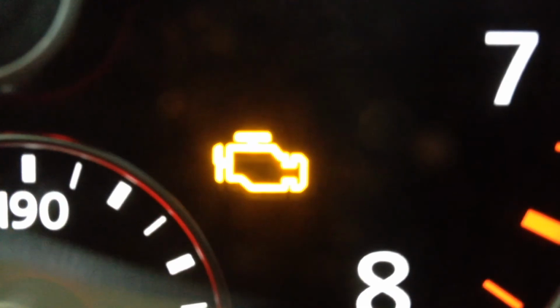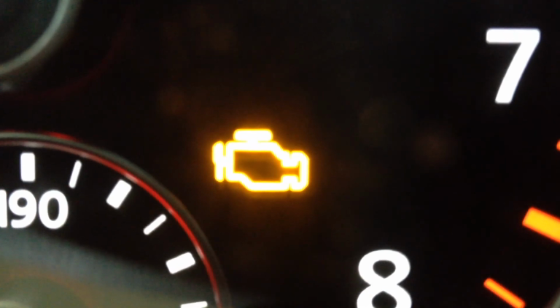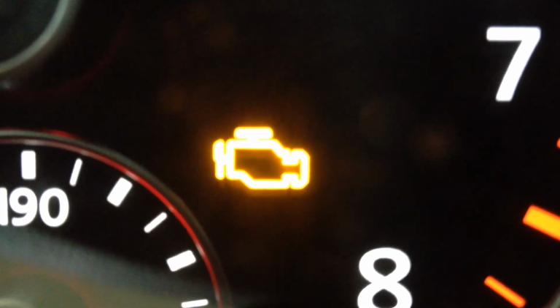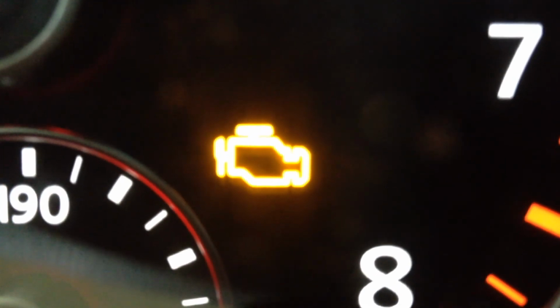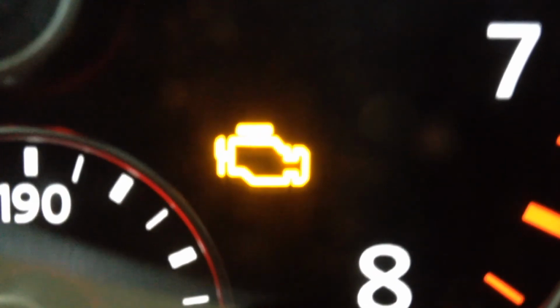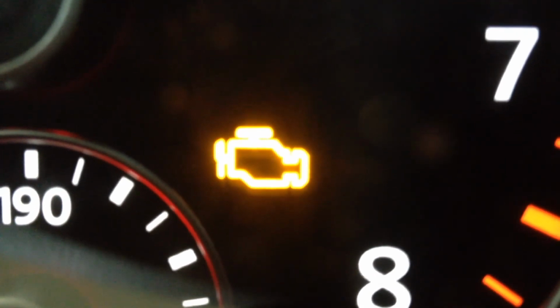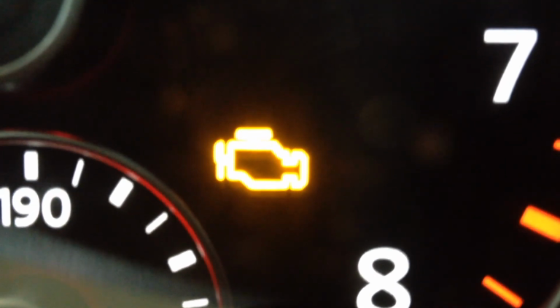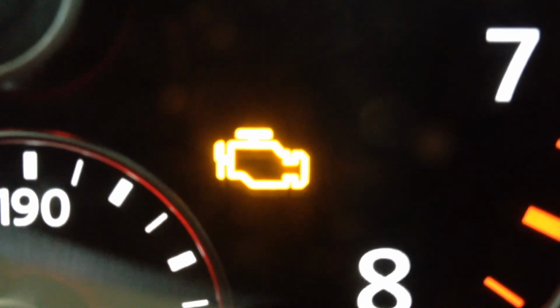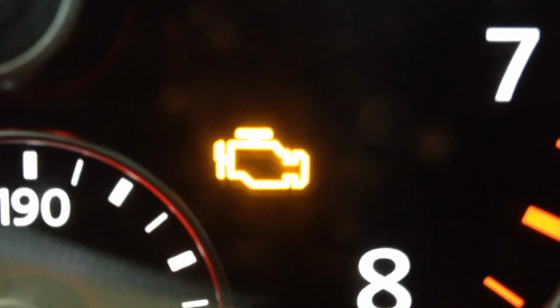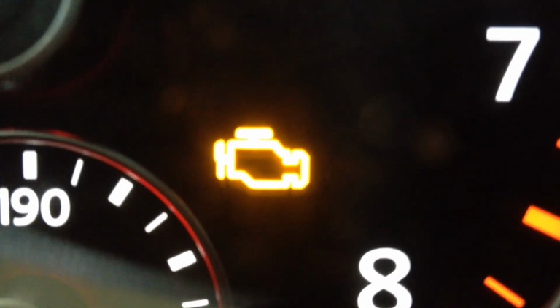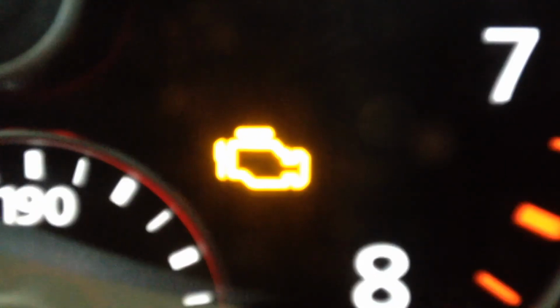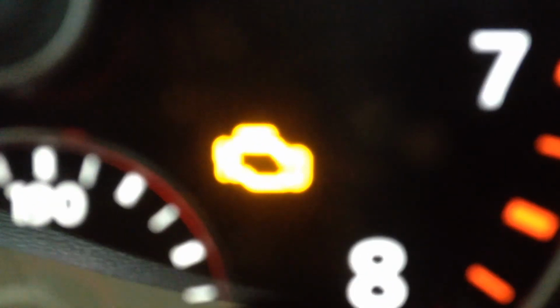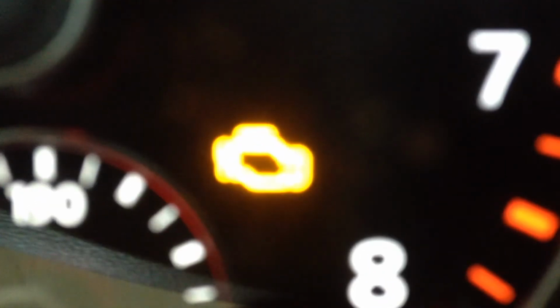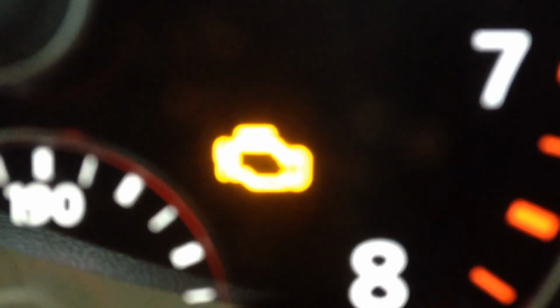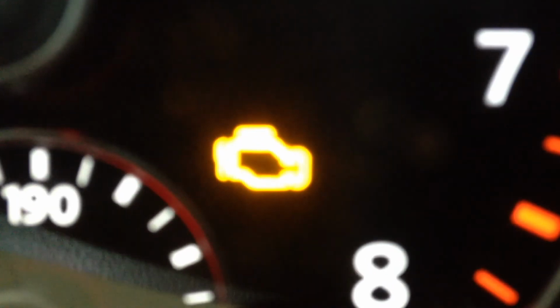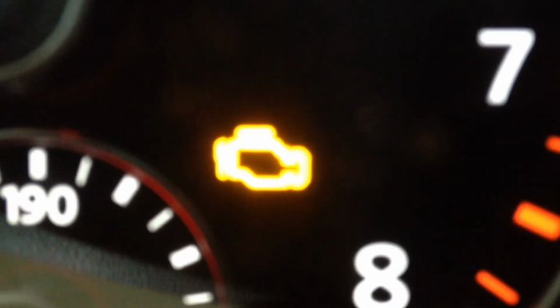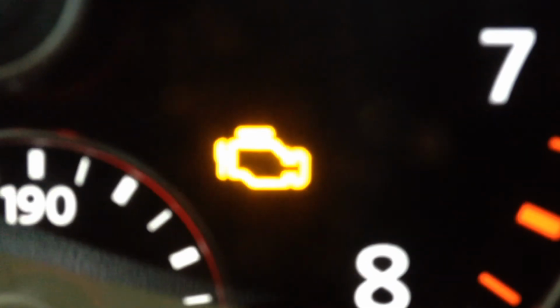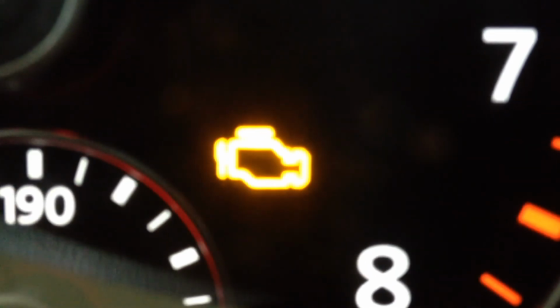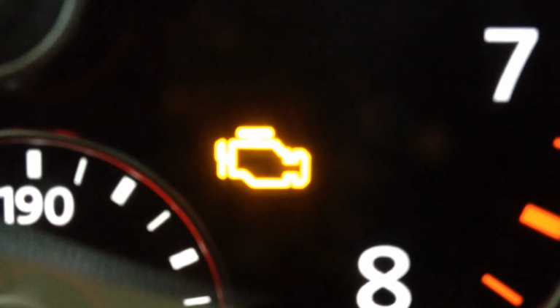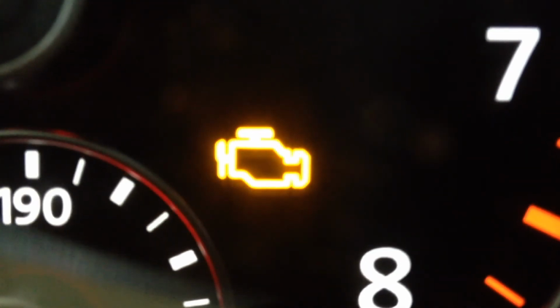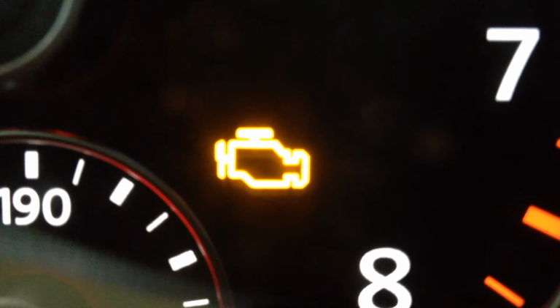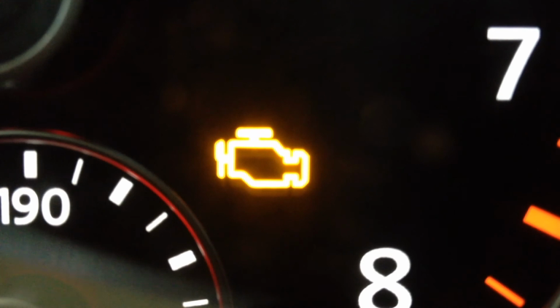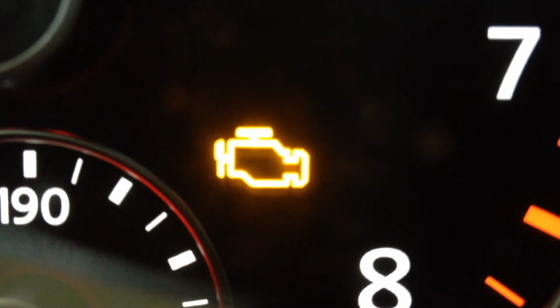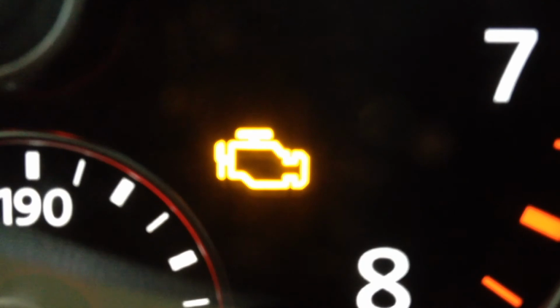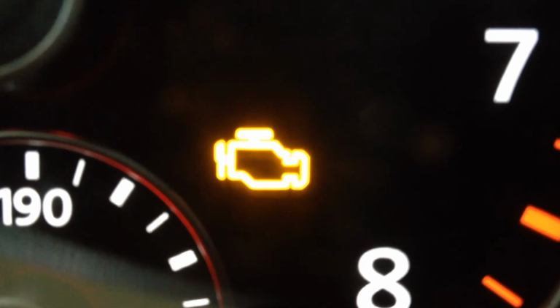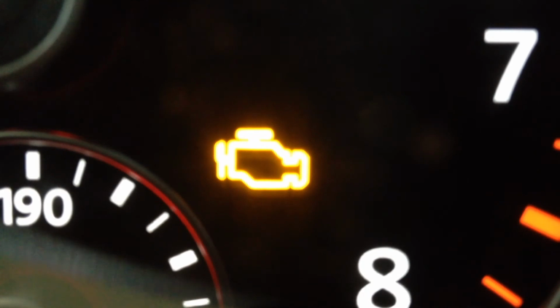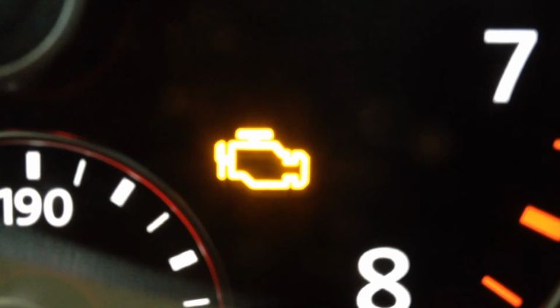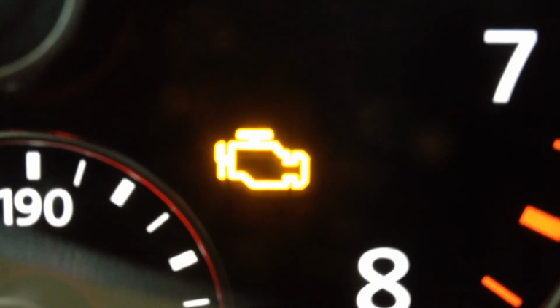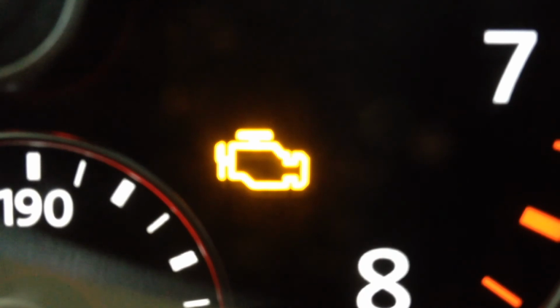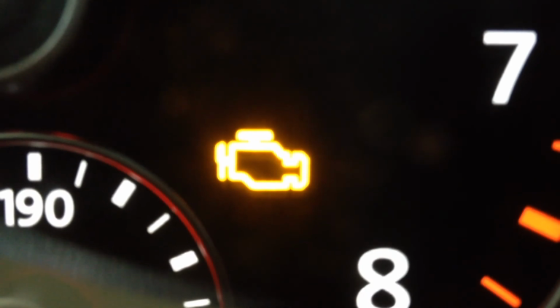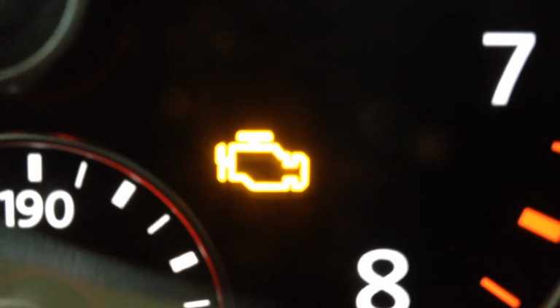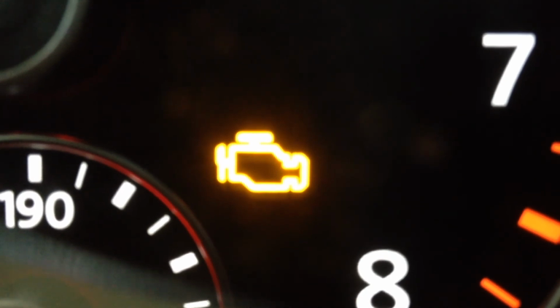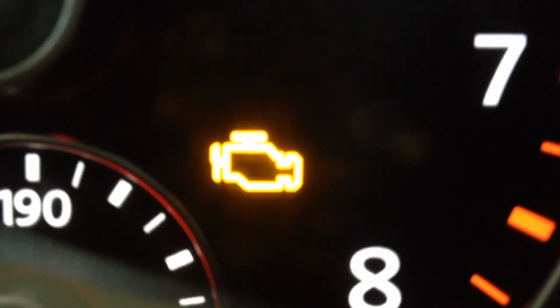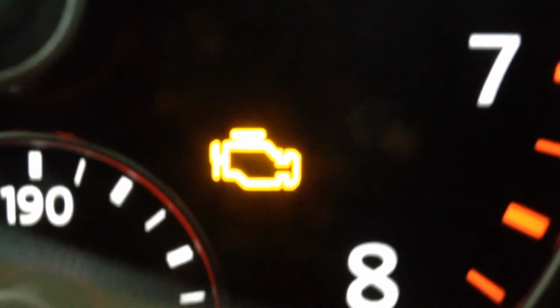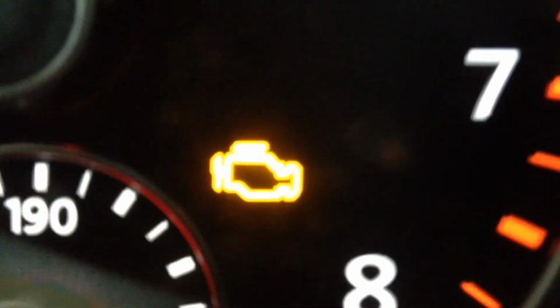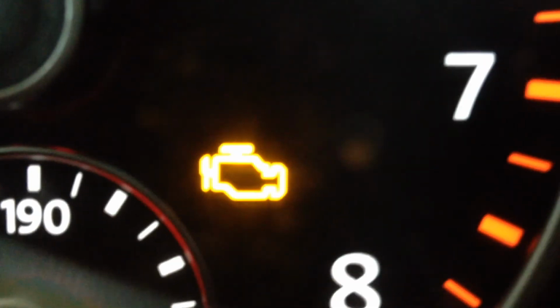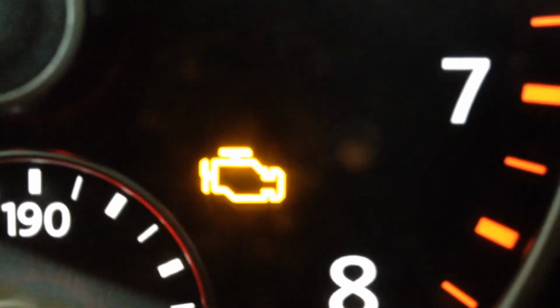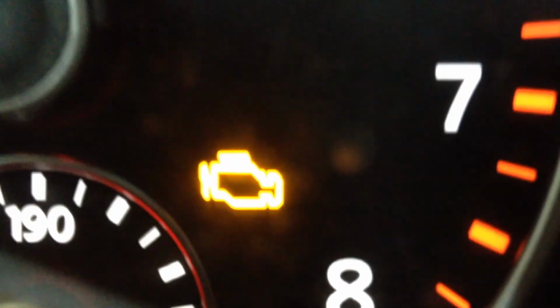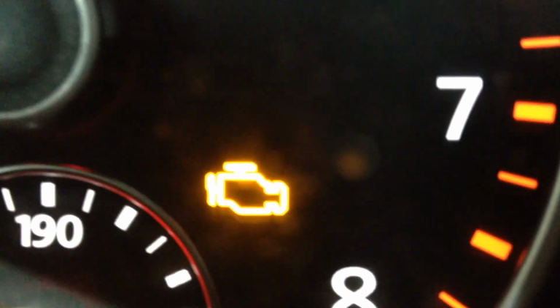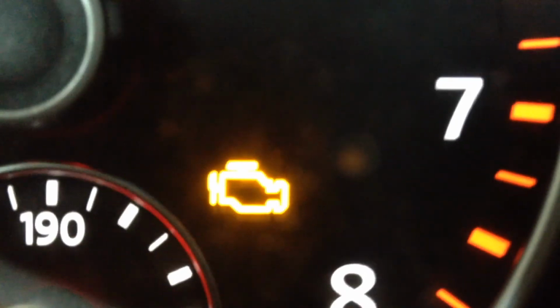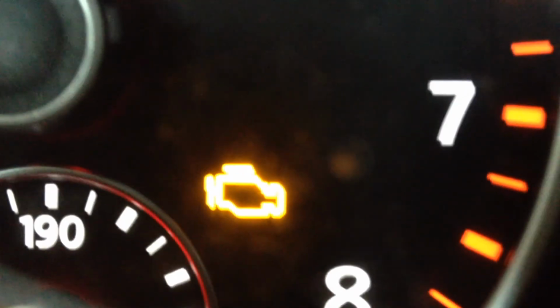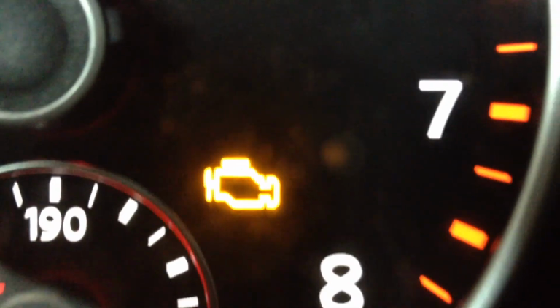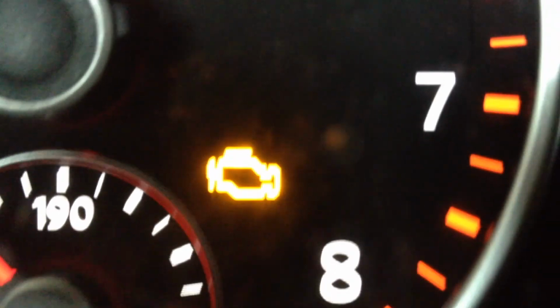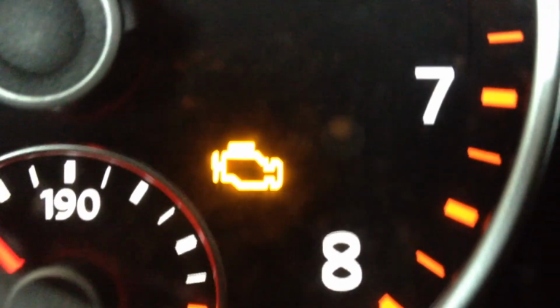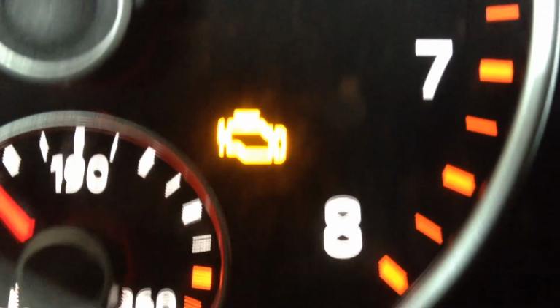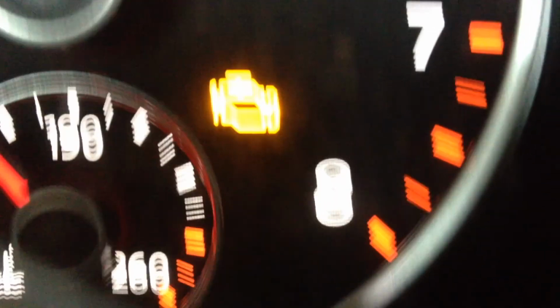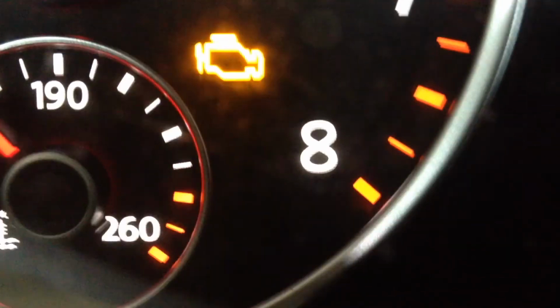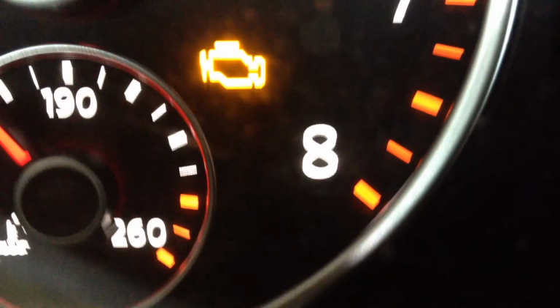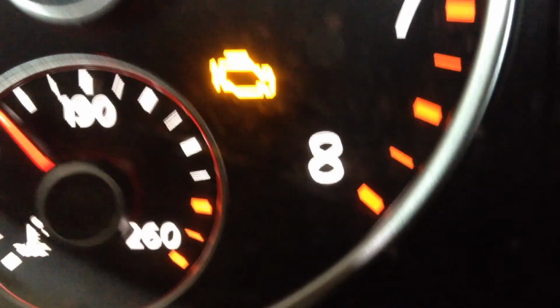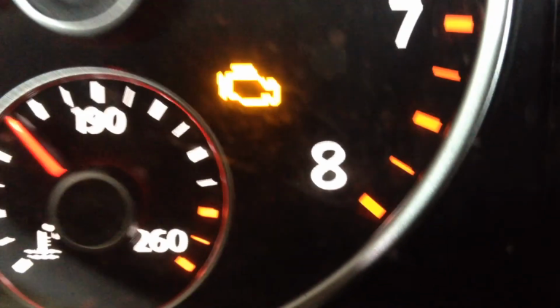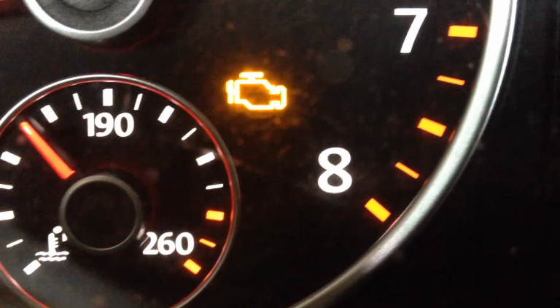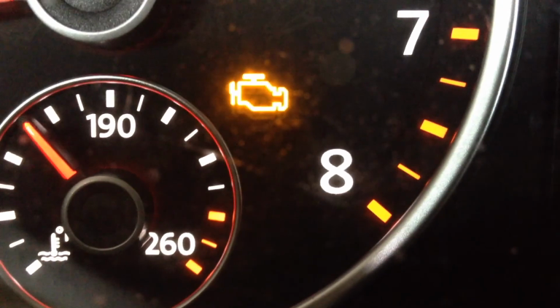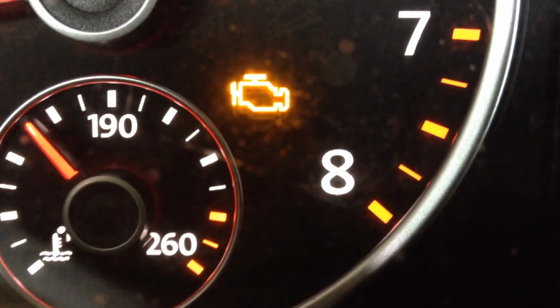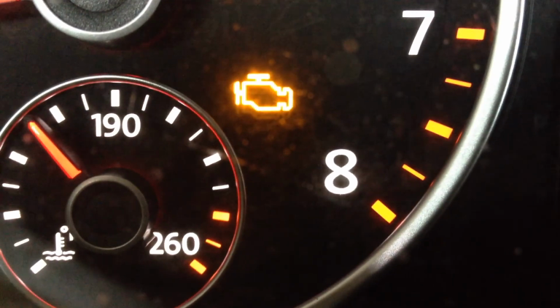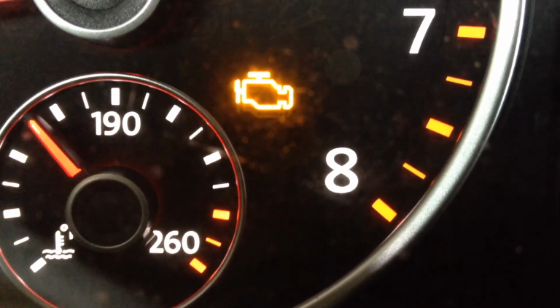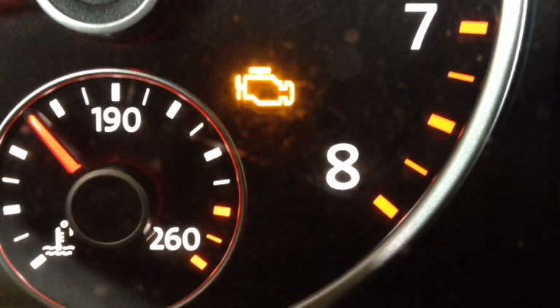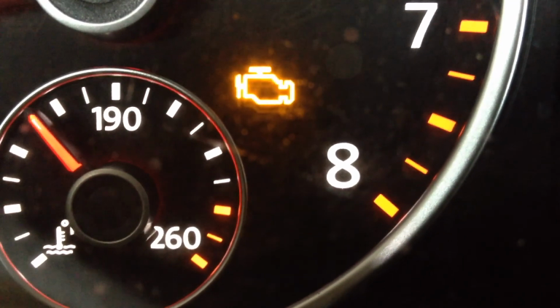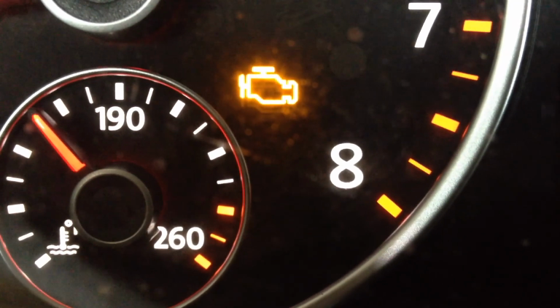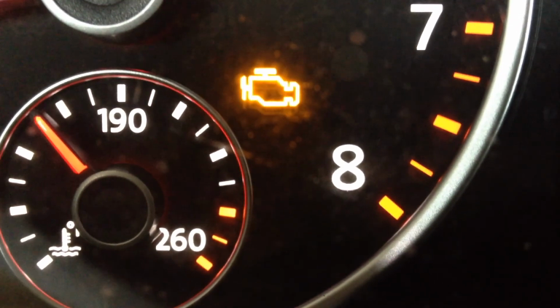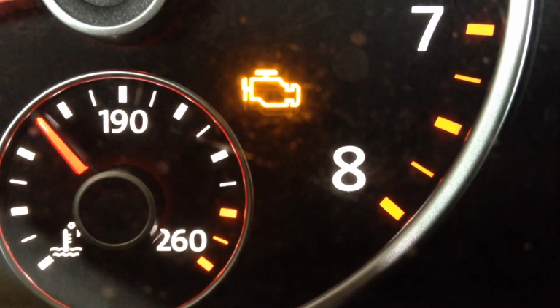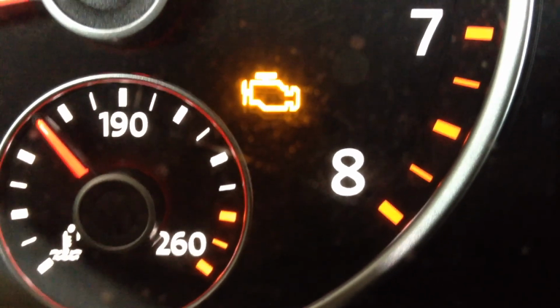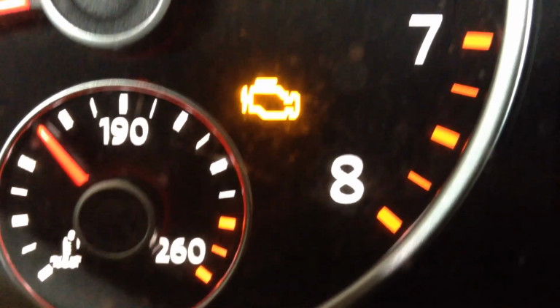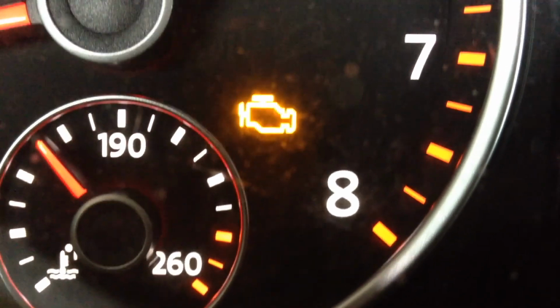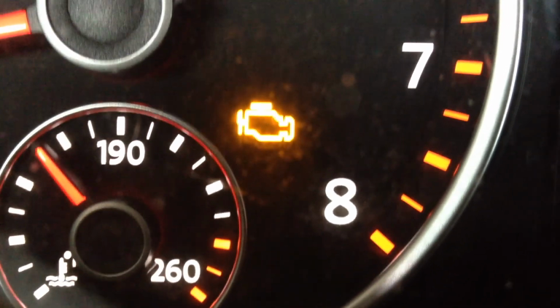This is the idiot light. It tells you when something's wrong, but not what's wrong. This is because your car company thinks you're stupid.